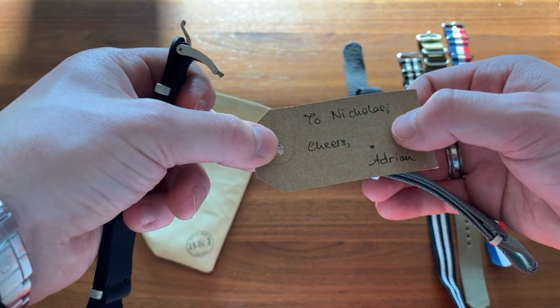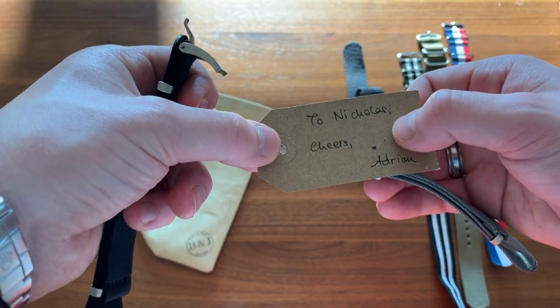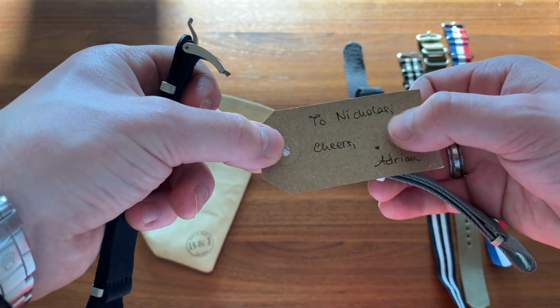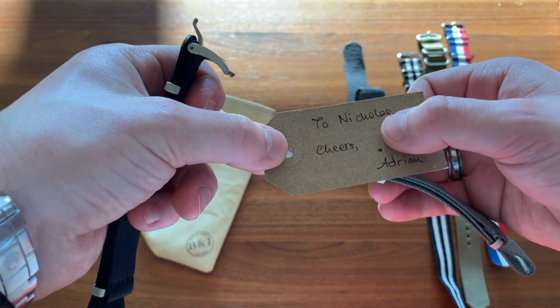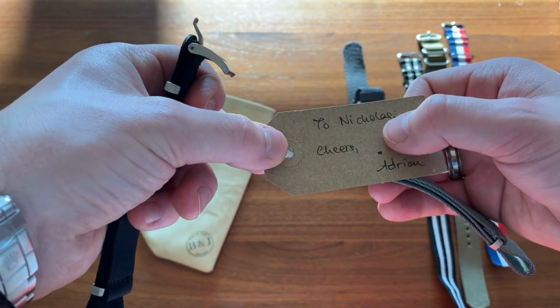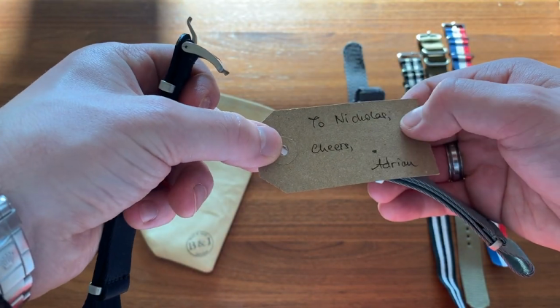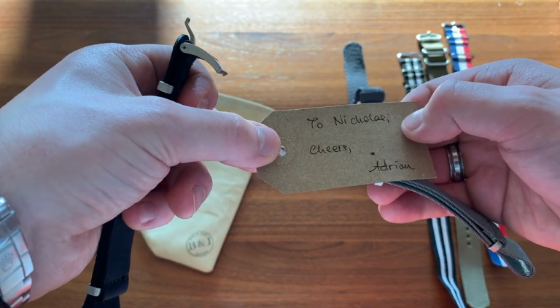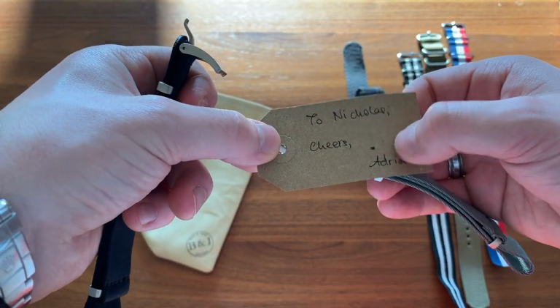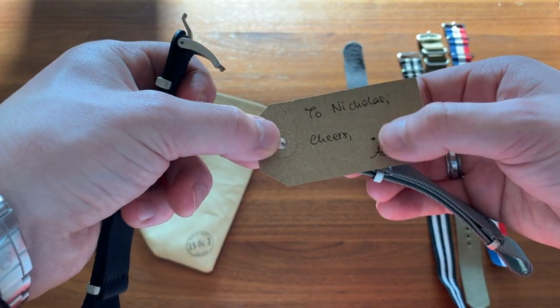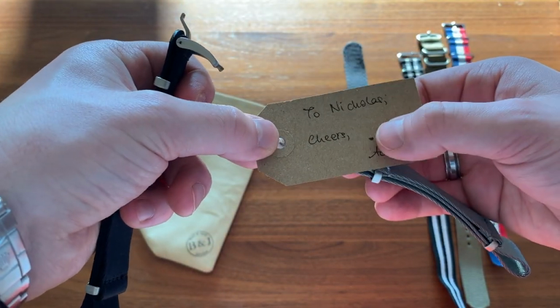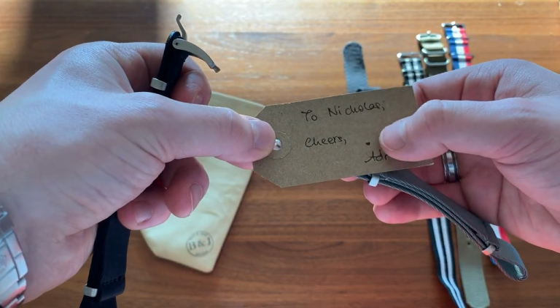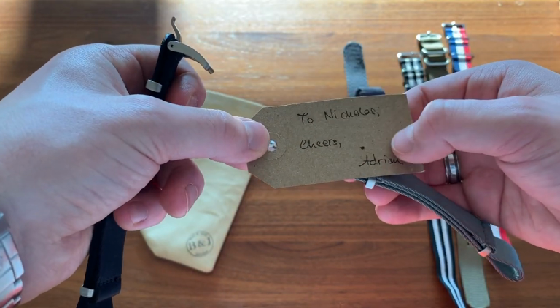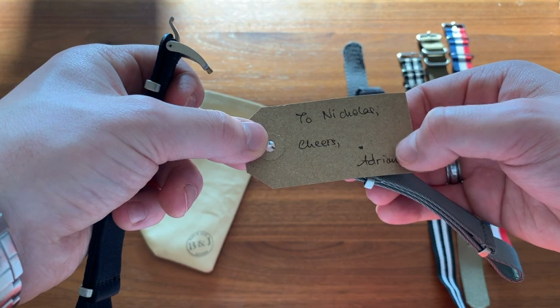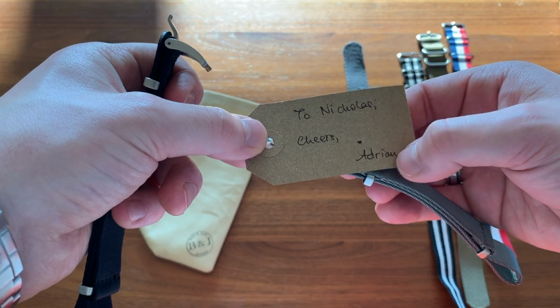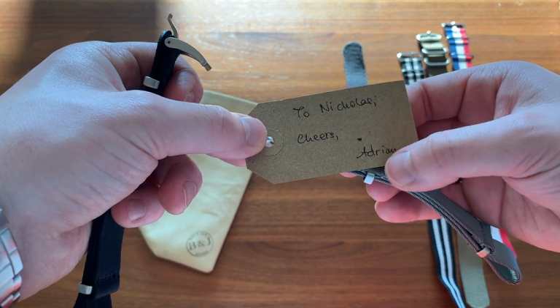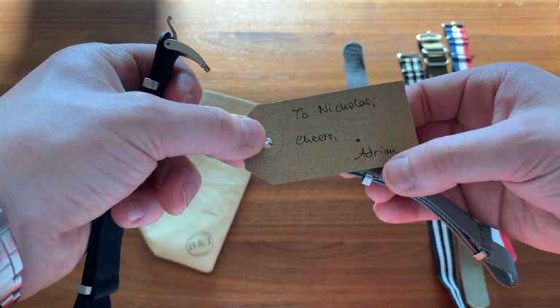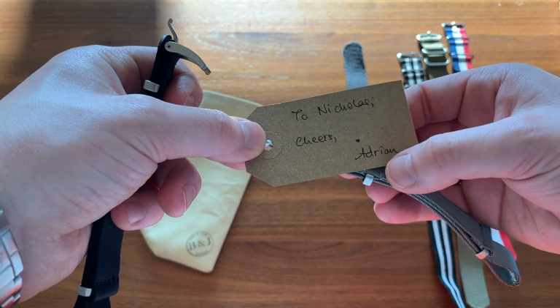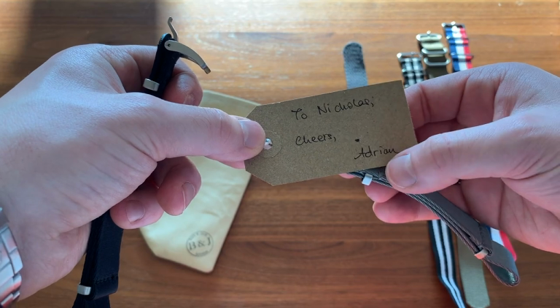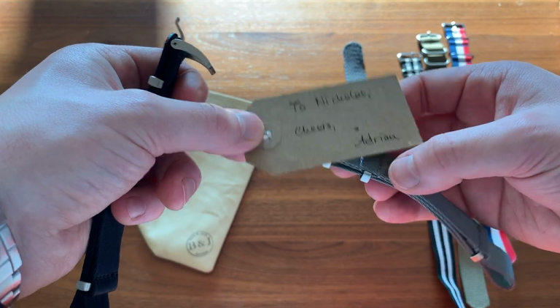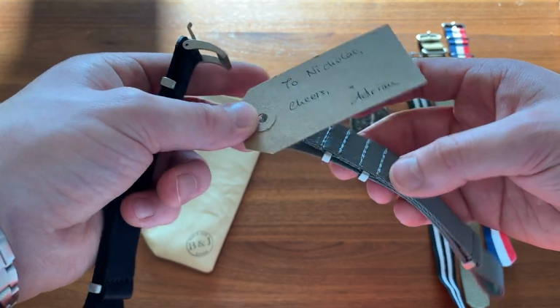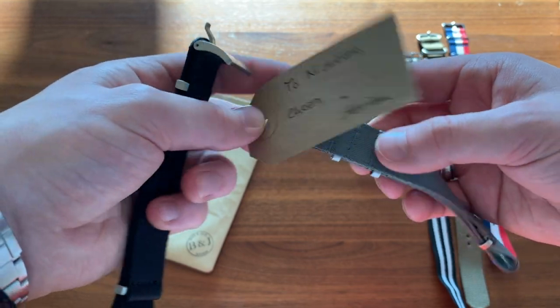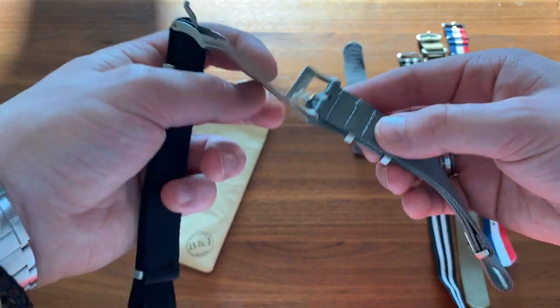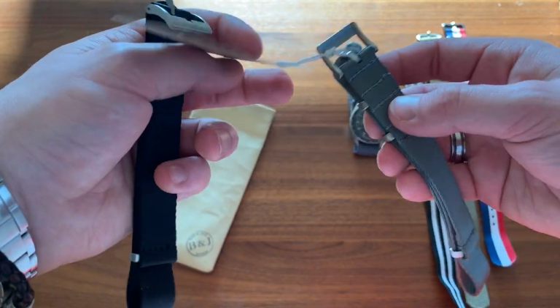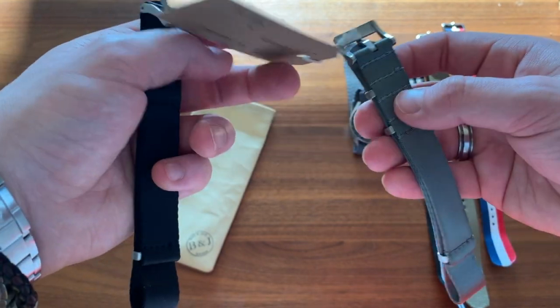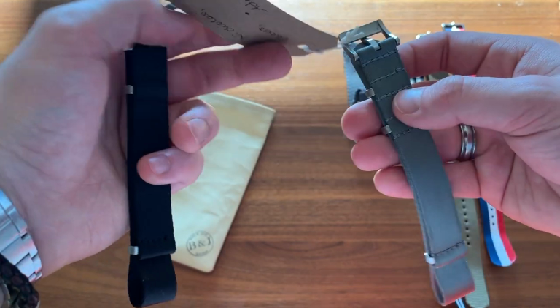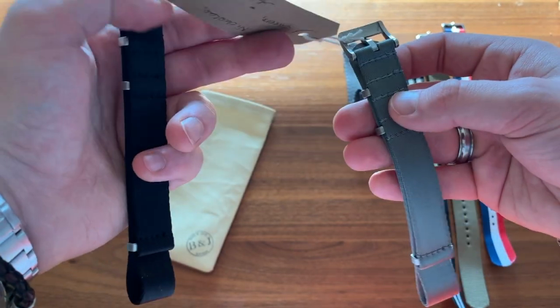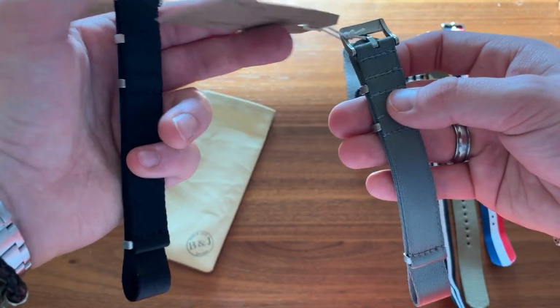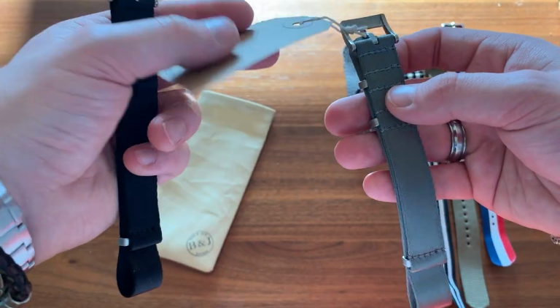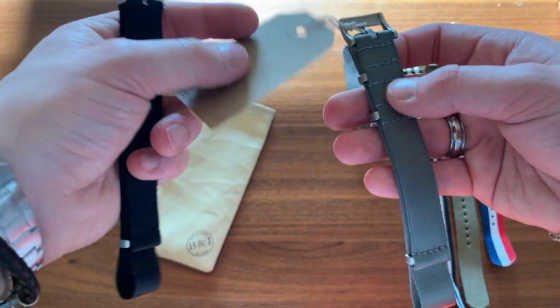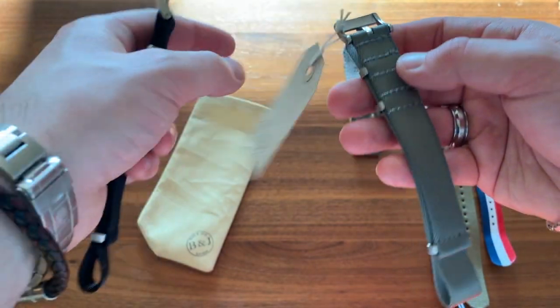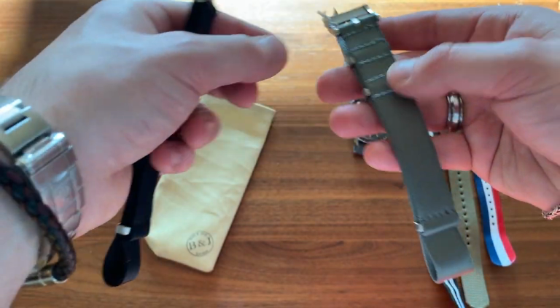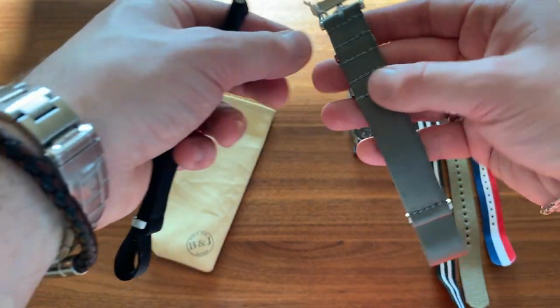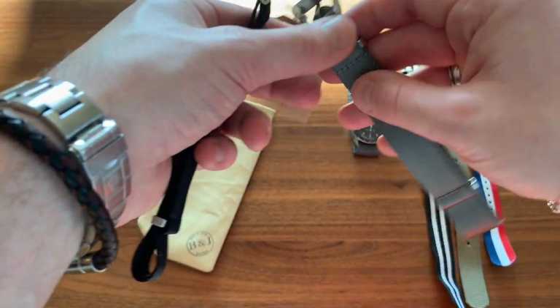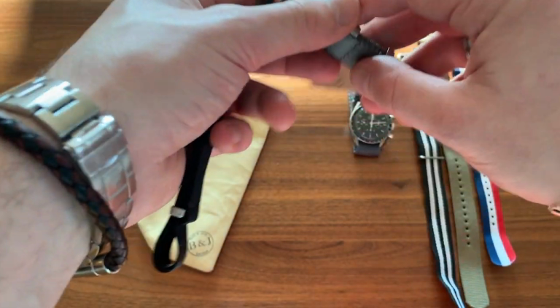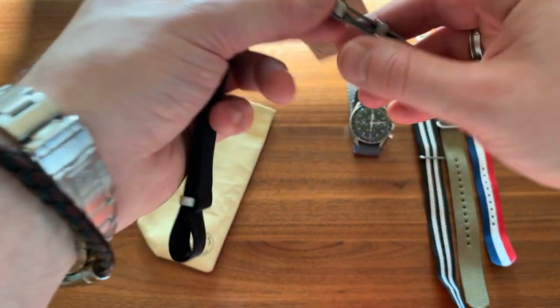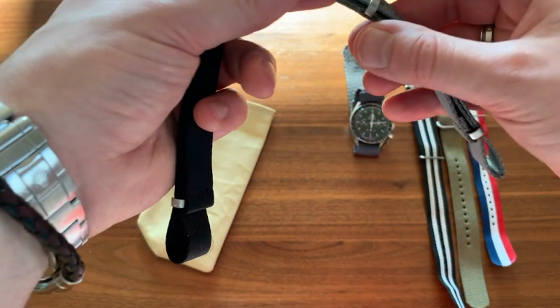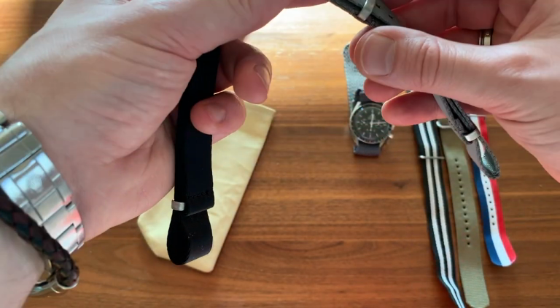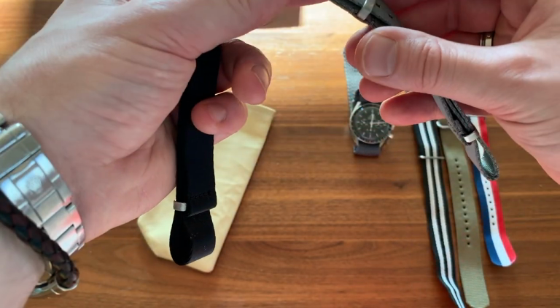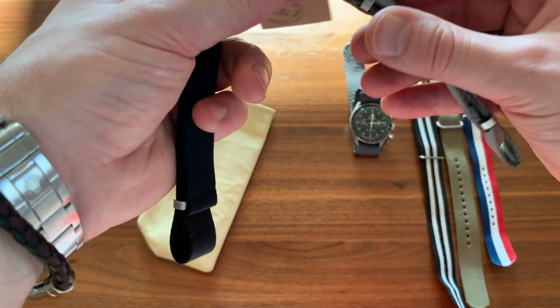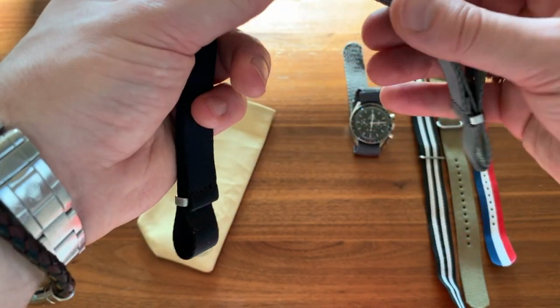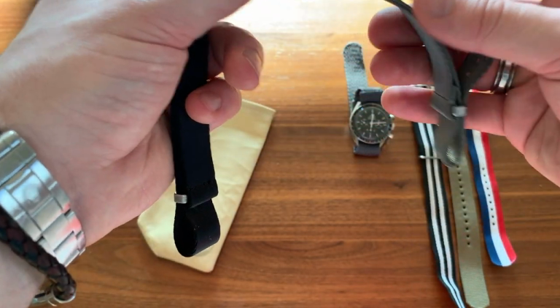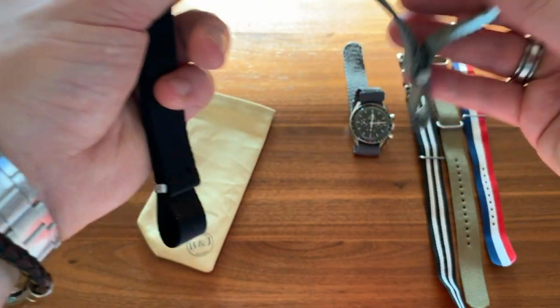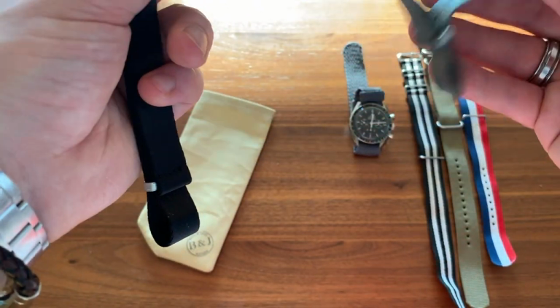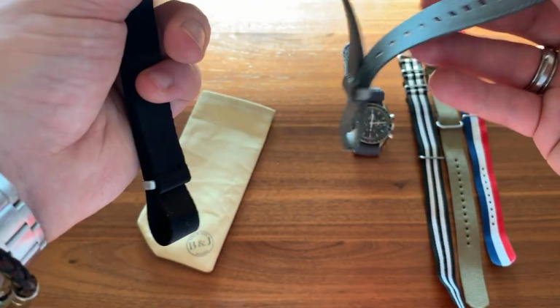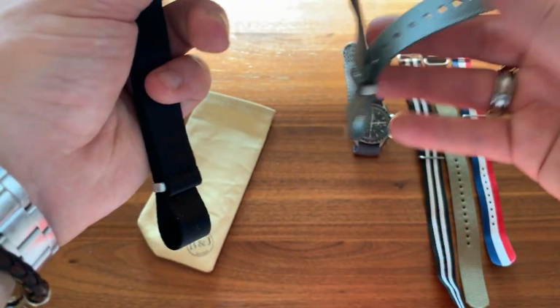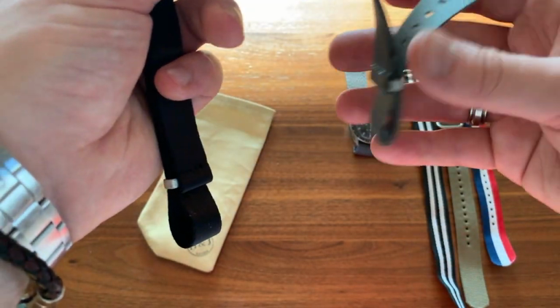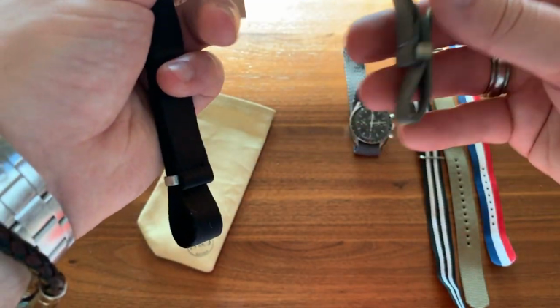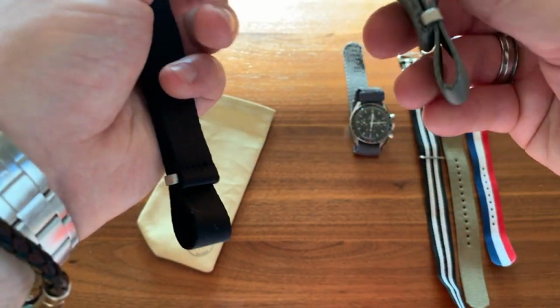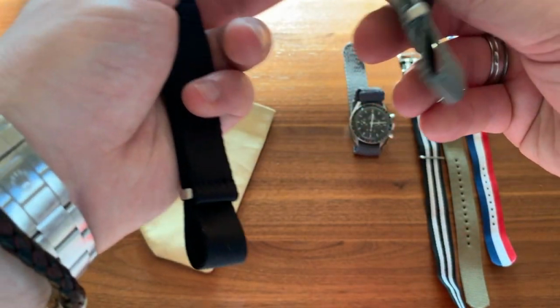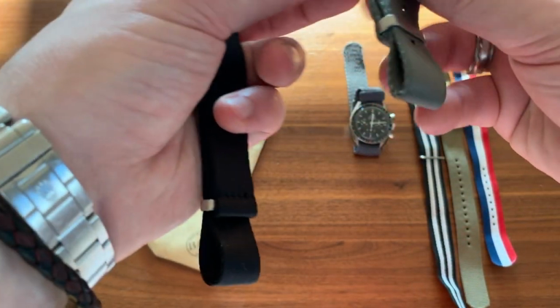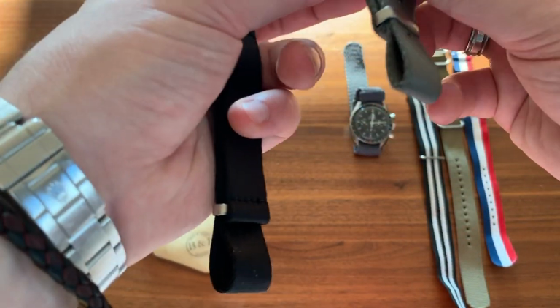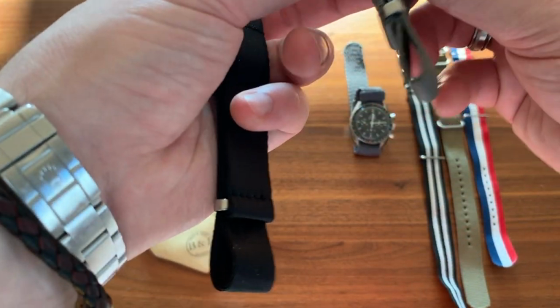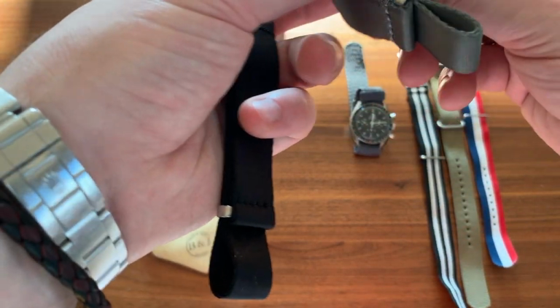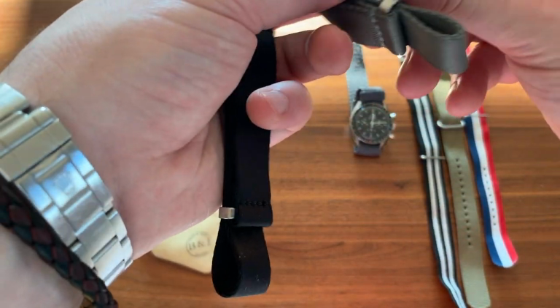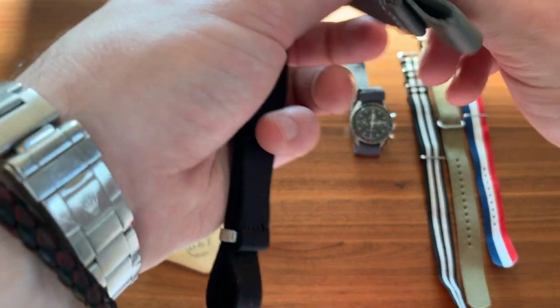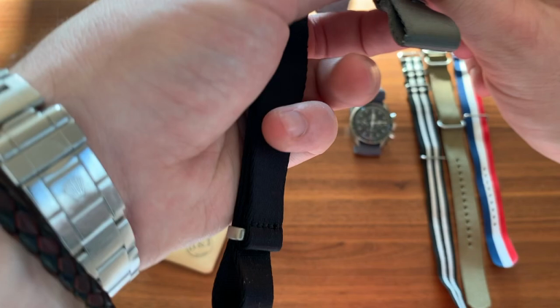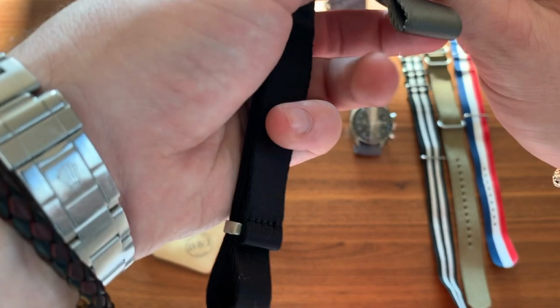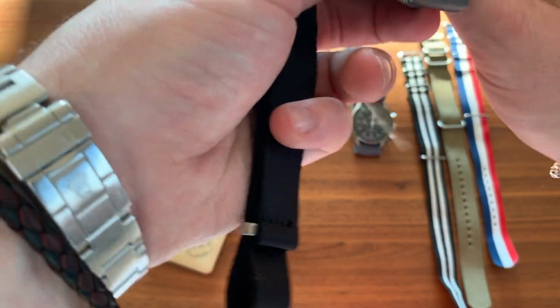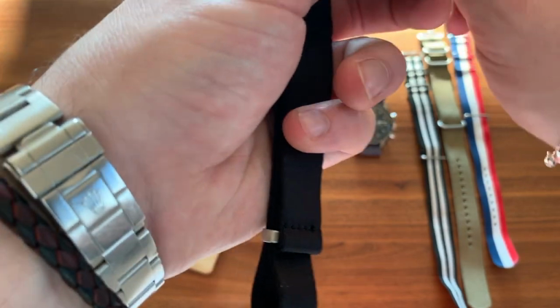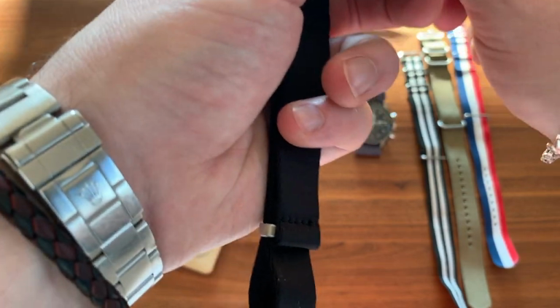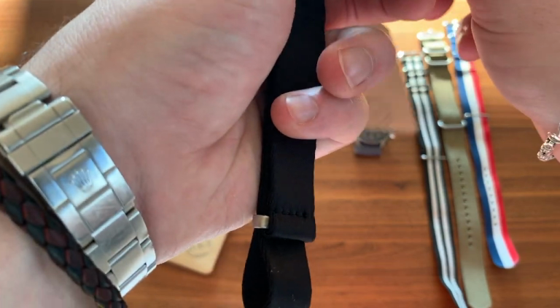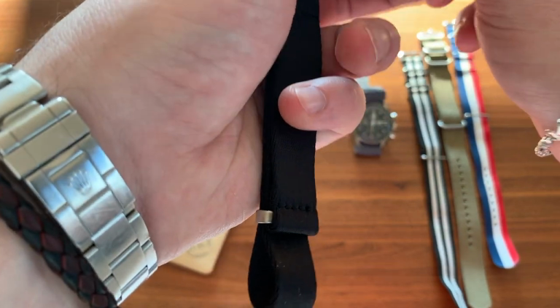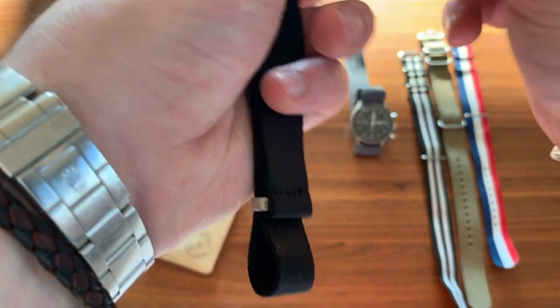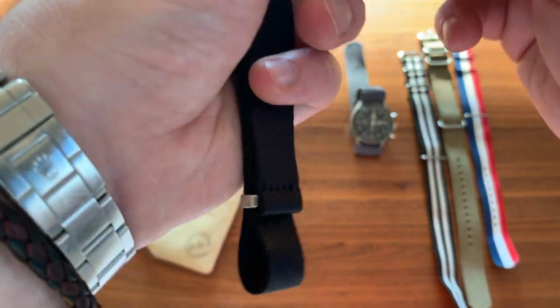It says 'To Nicholas' — my name — 'Cheers, Adrian.' That's pretty cool.